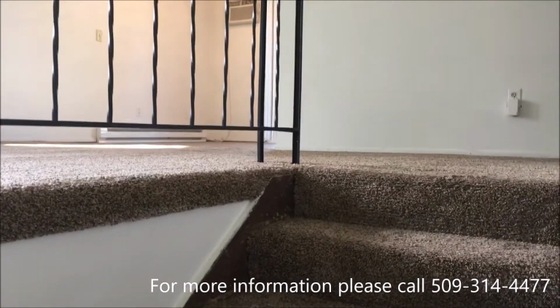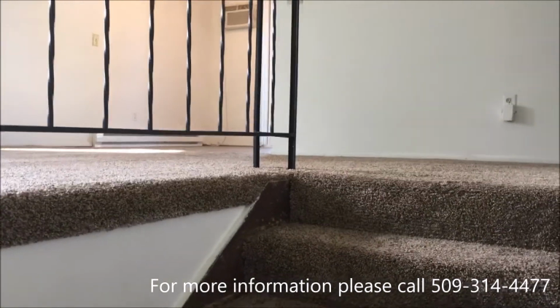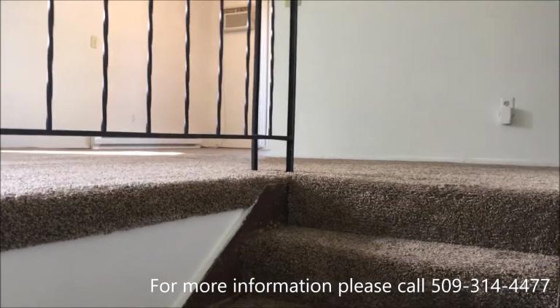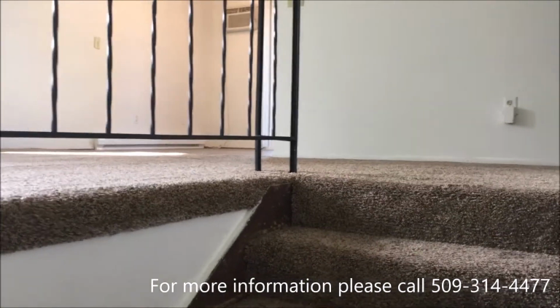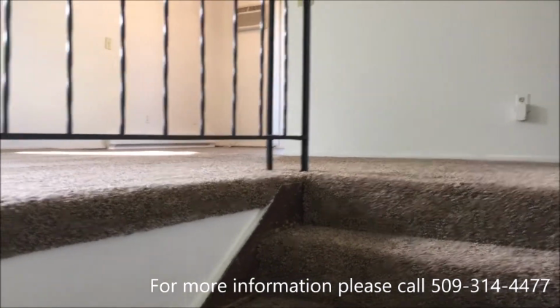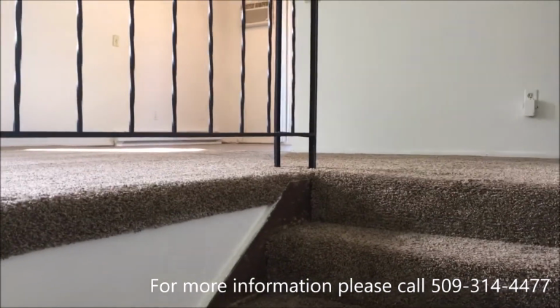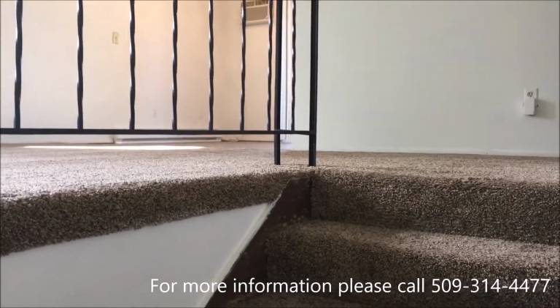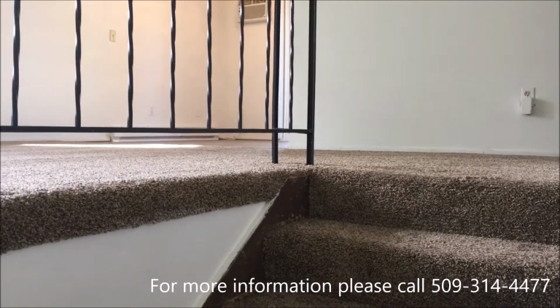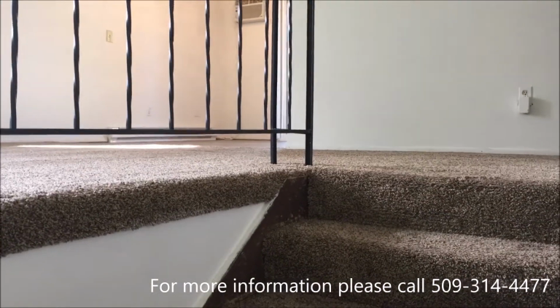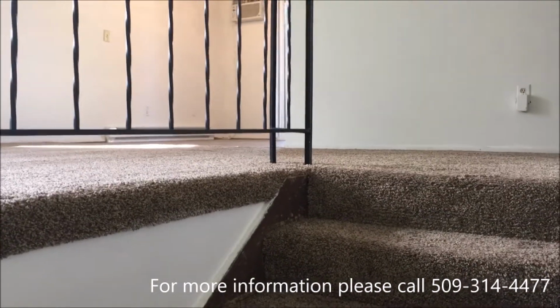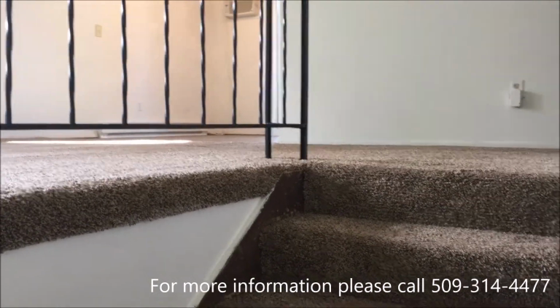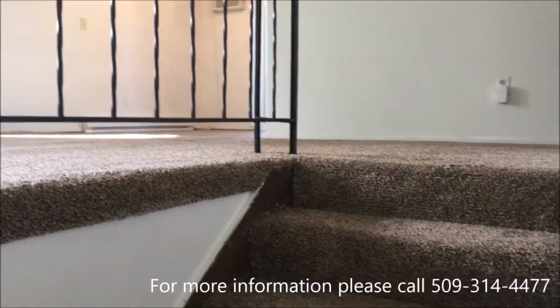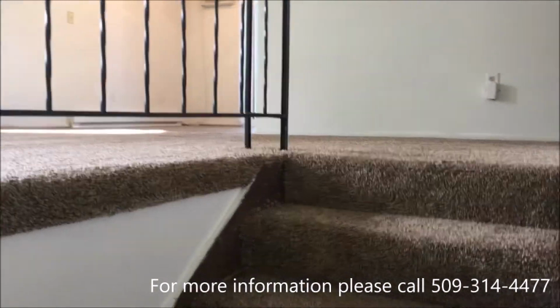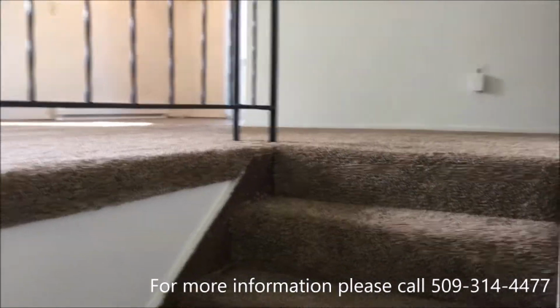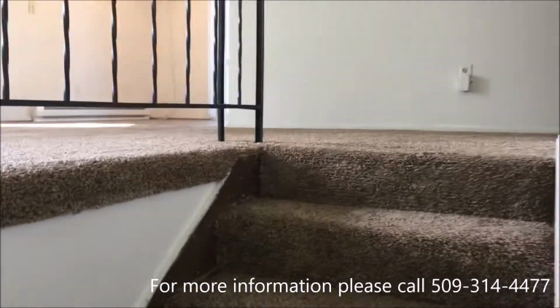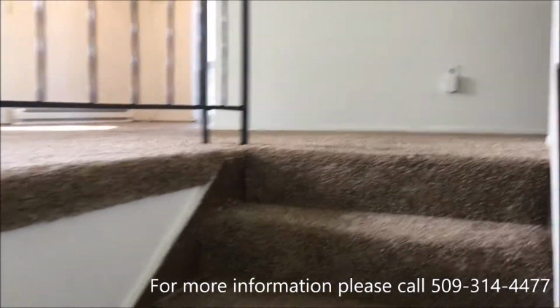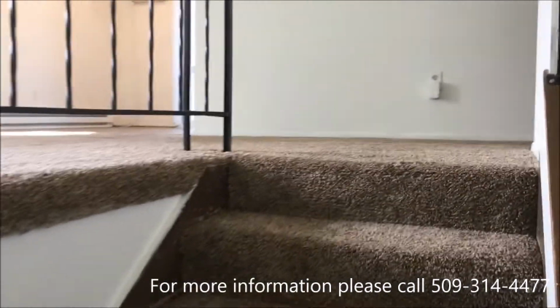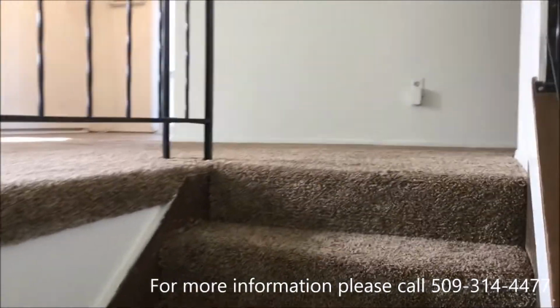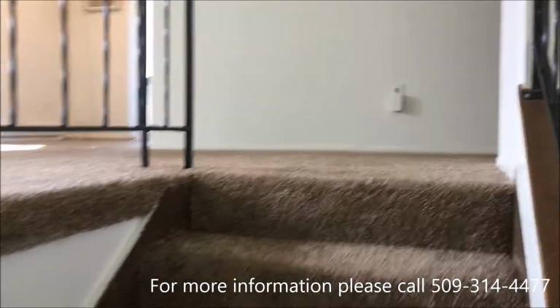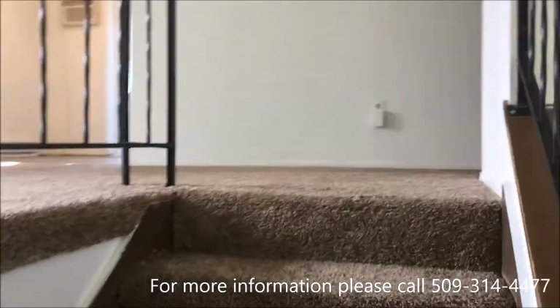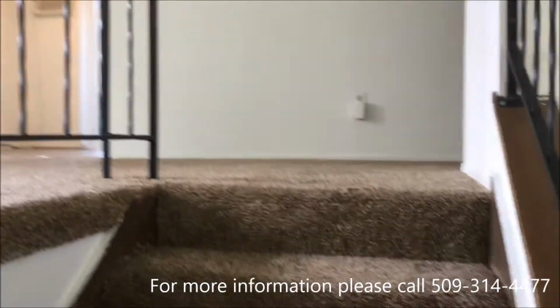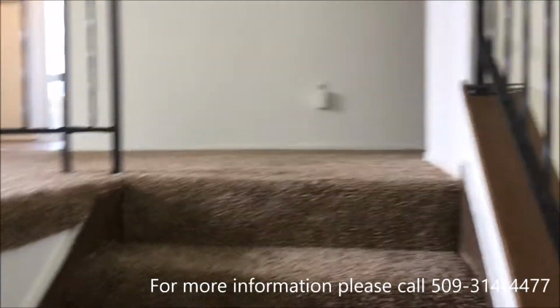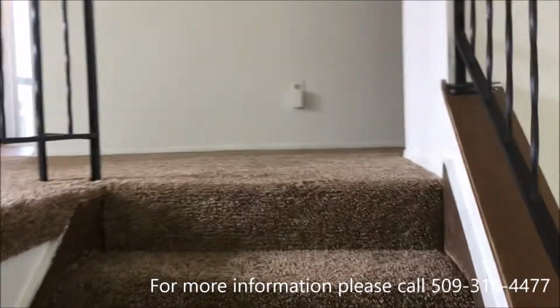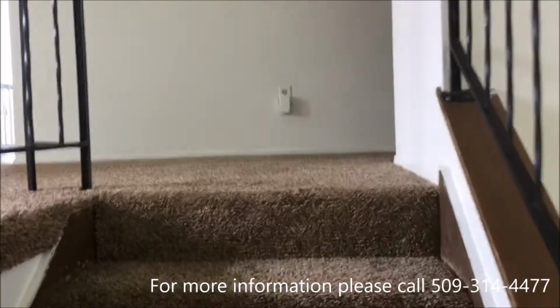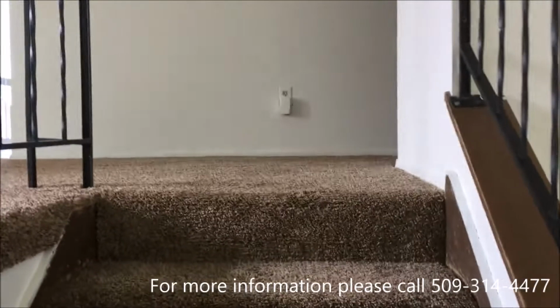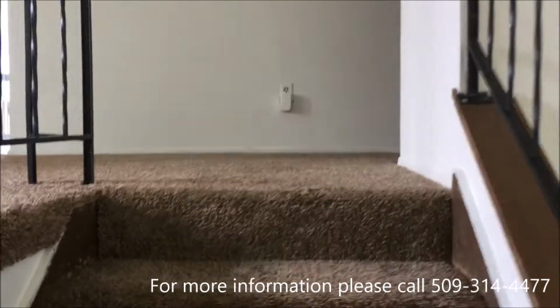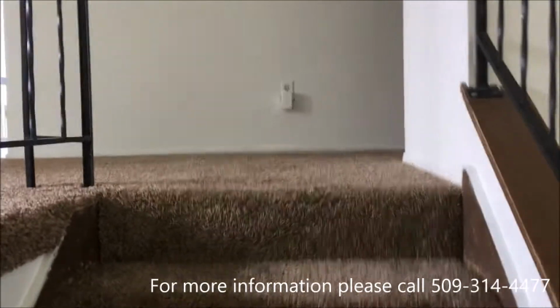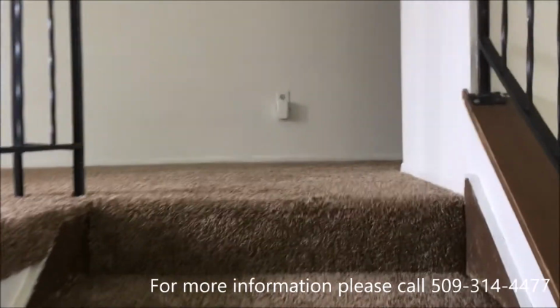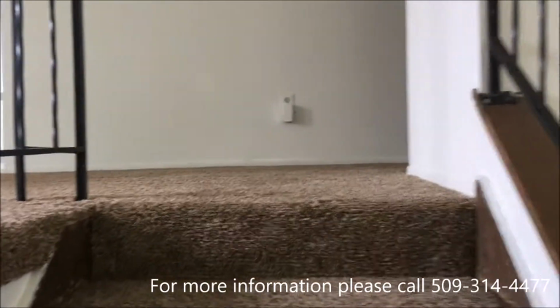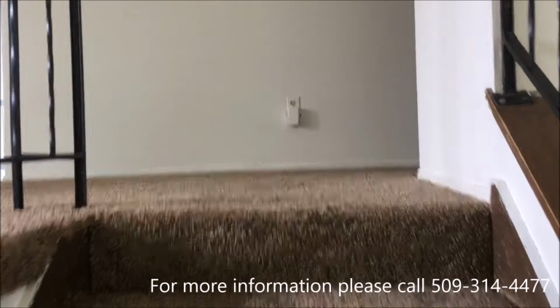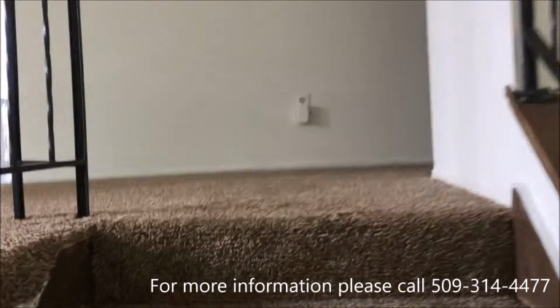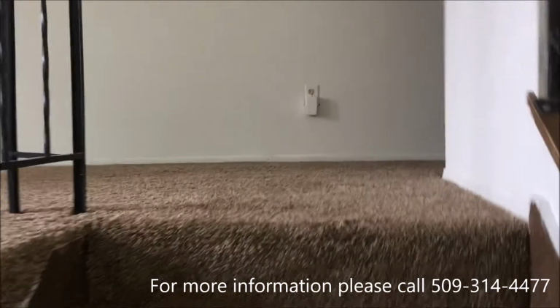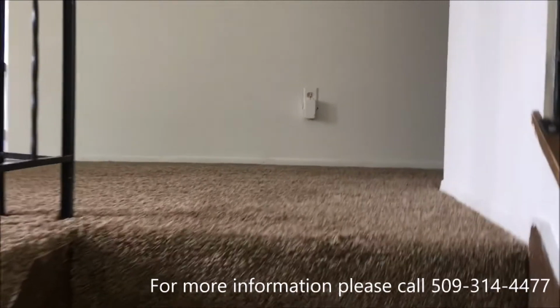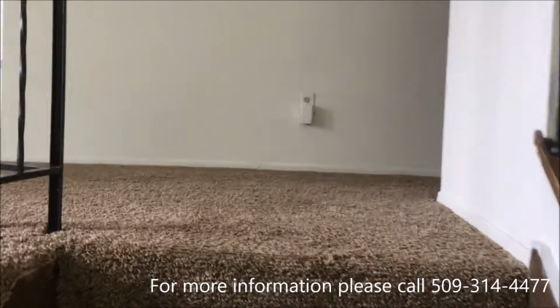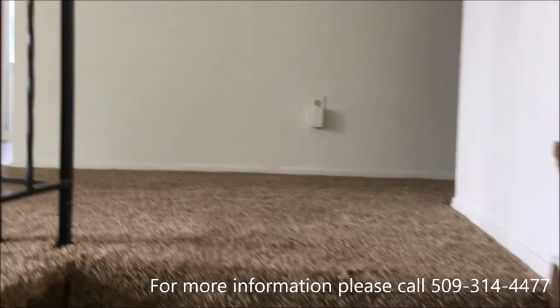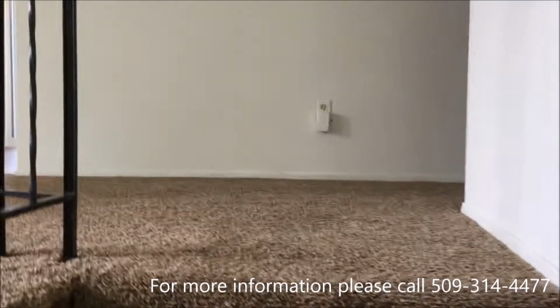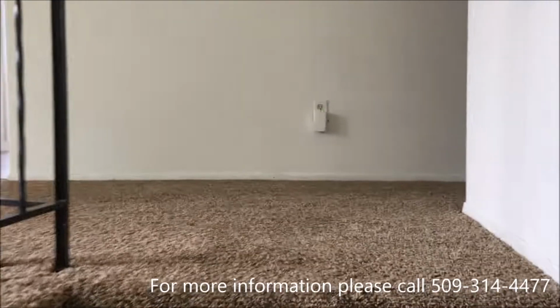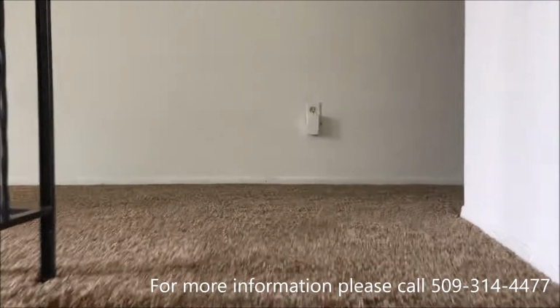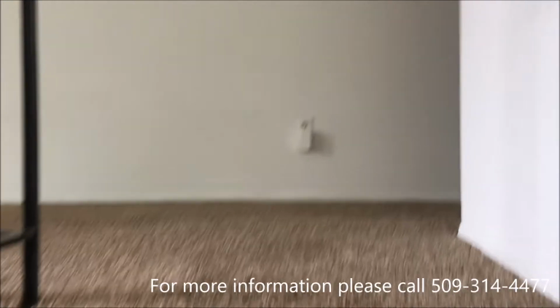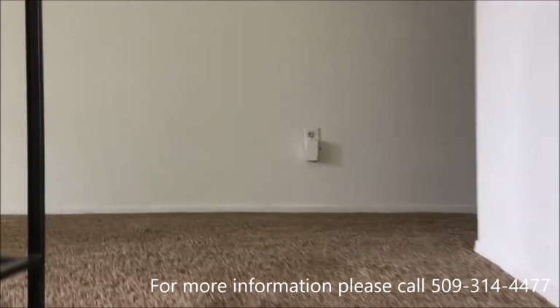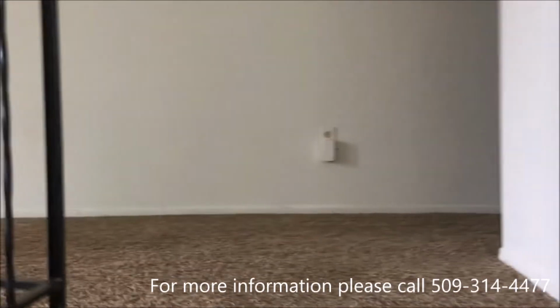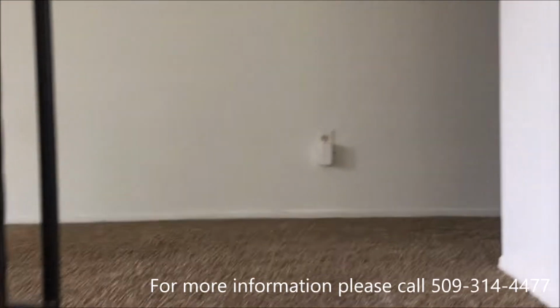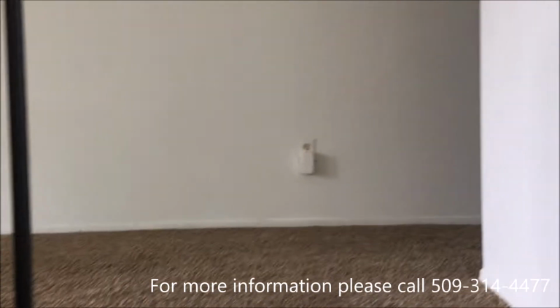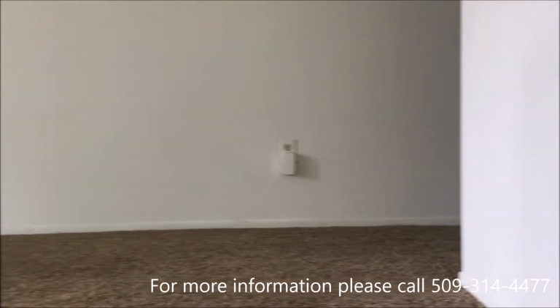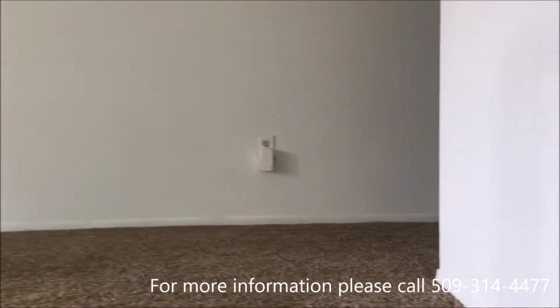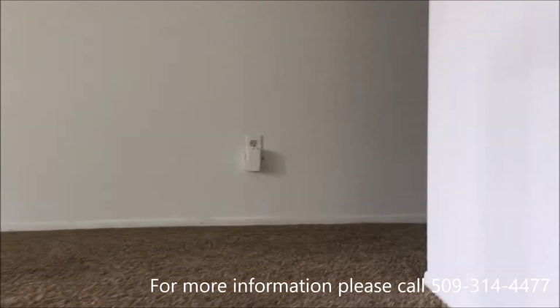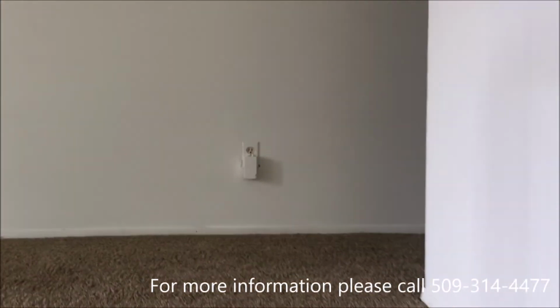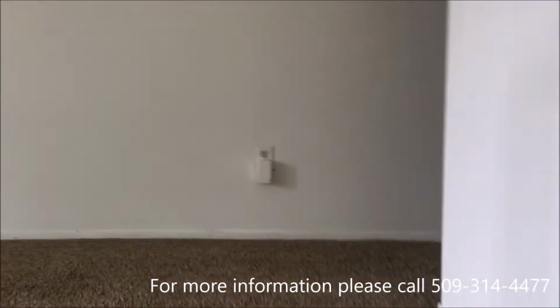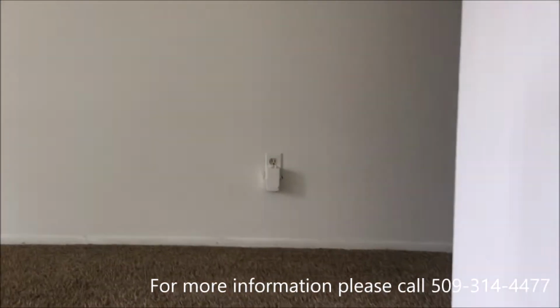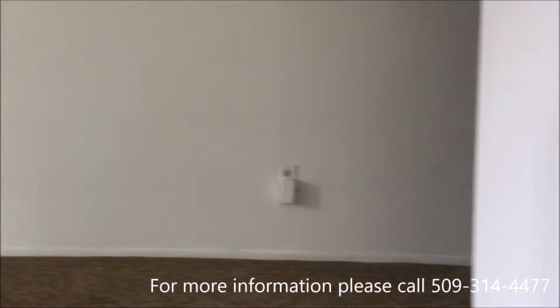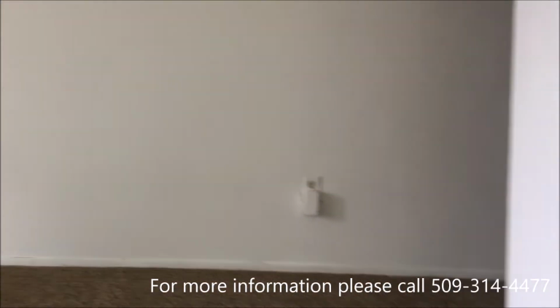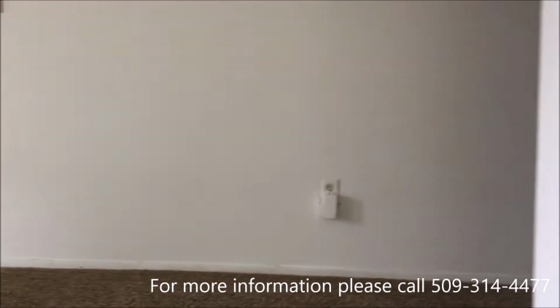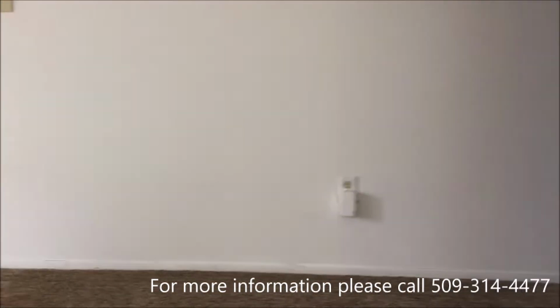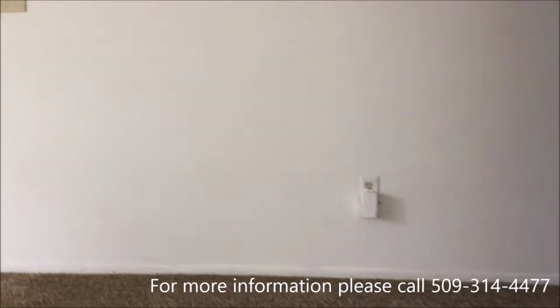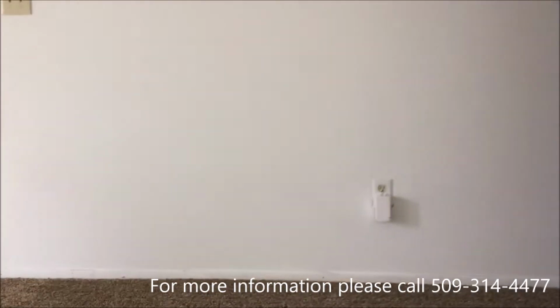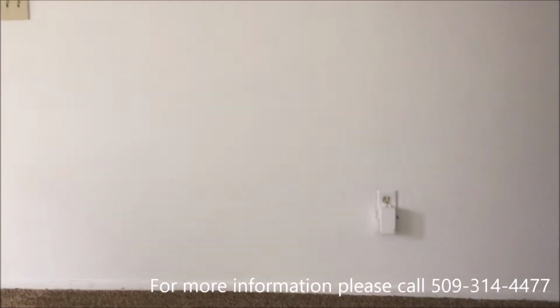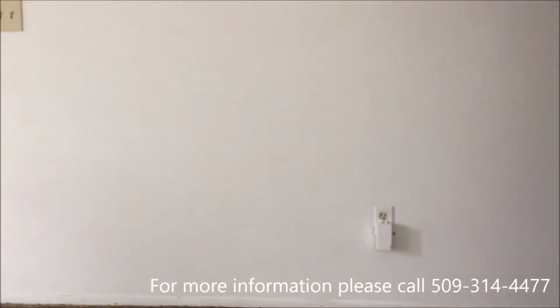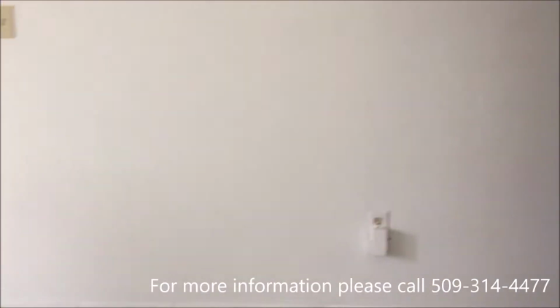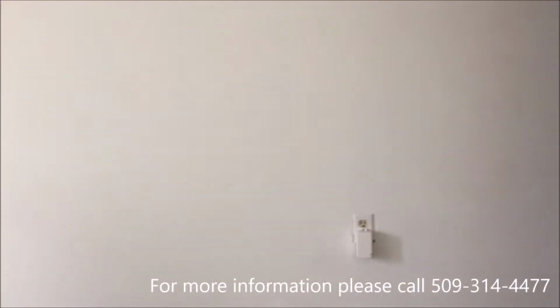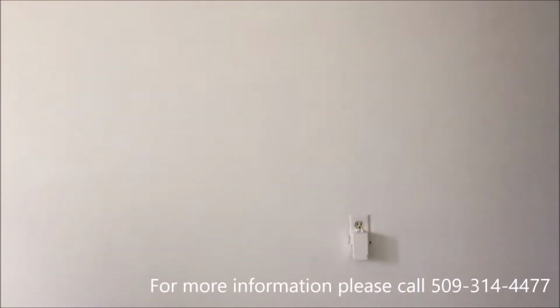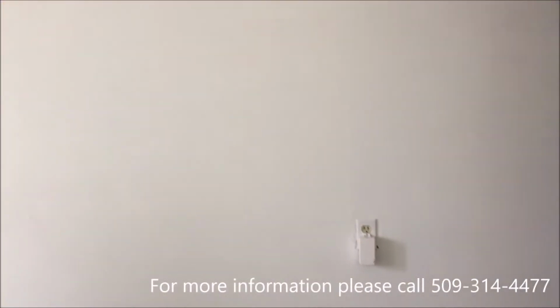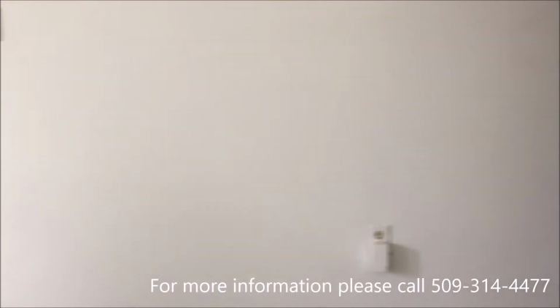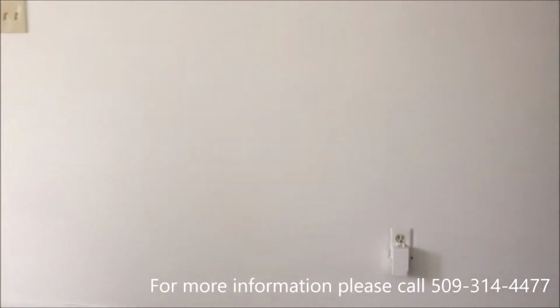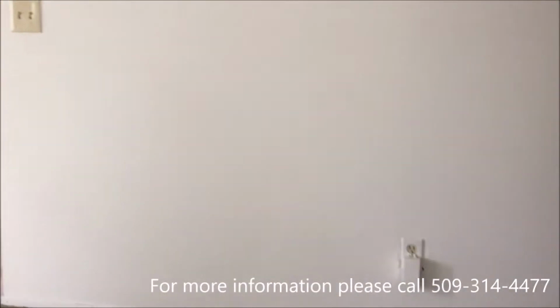This is a two-level home. Upstairs we have our three bedrooms and one bathroom, along with the kitchen, living room, and dining room.